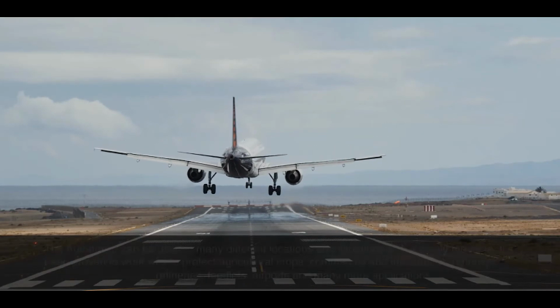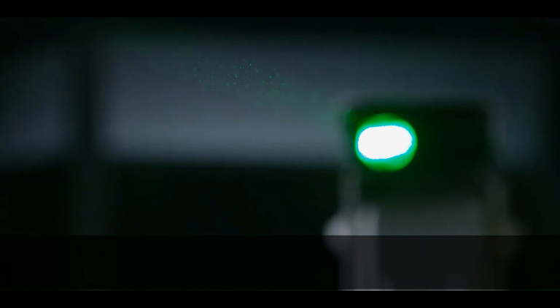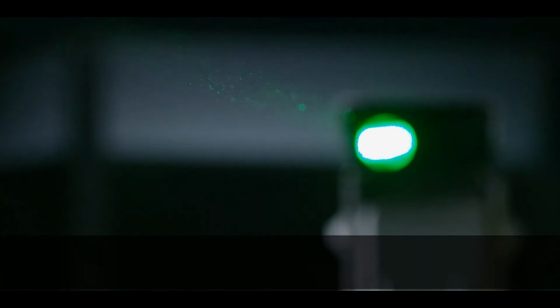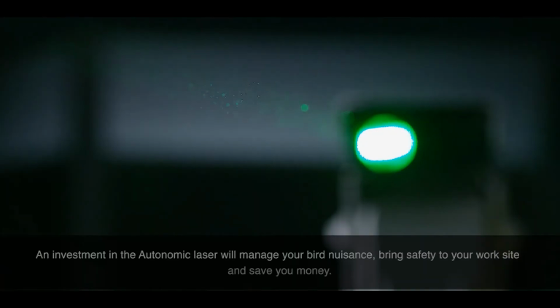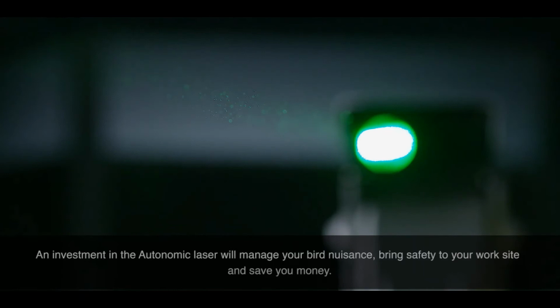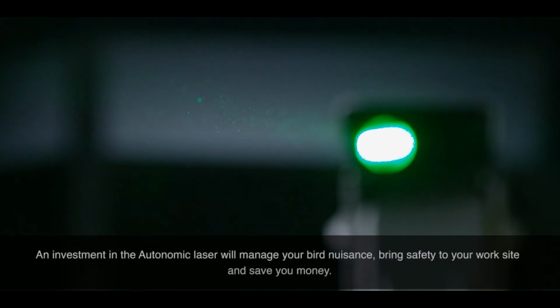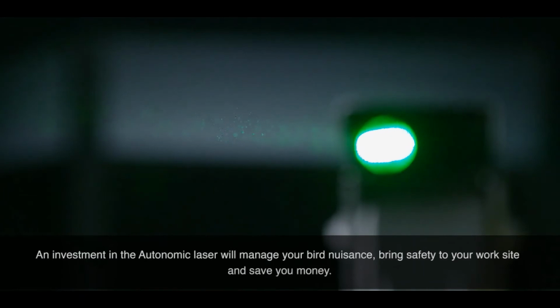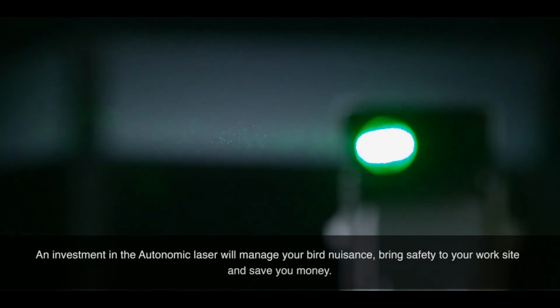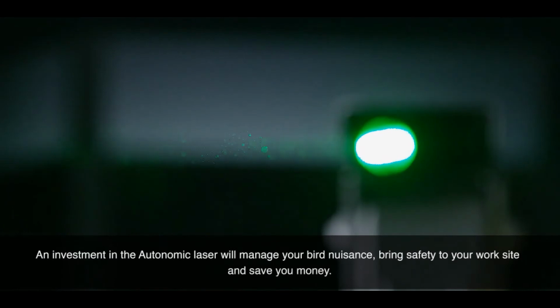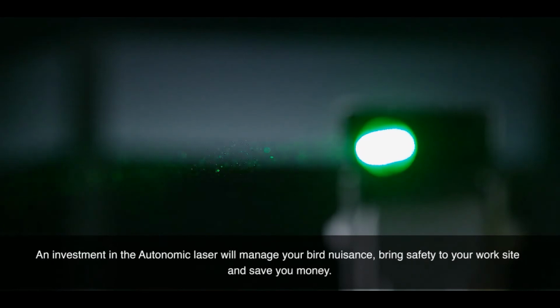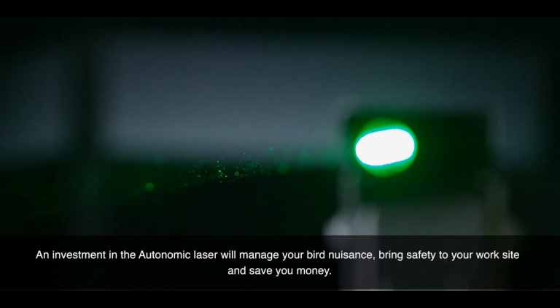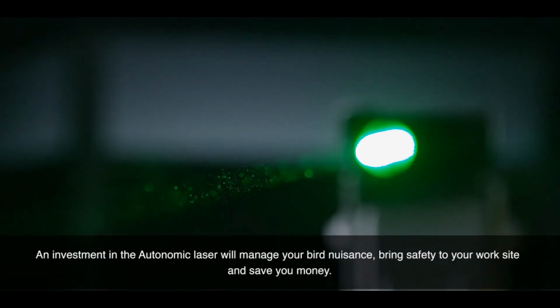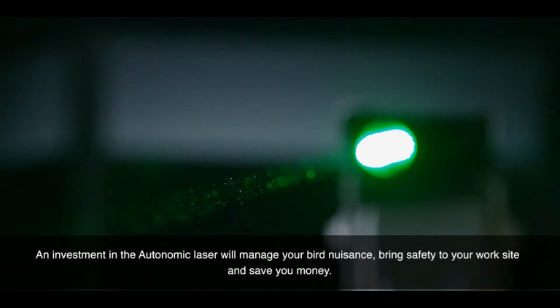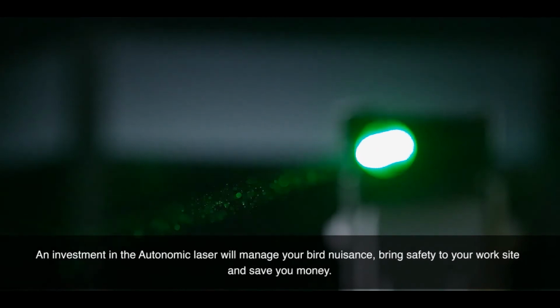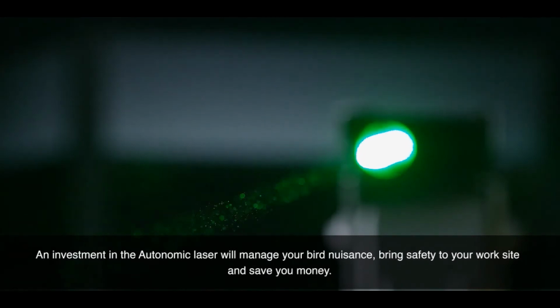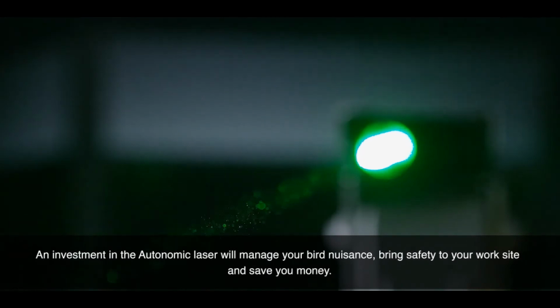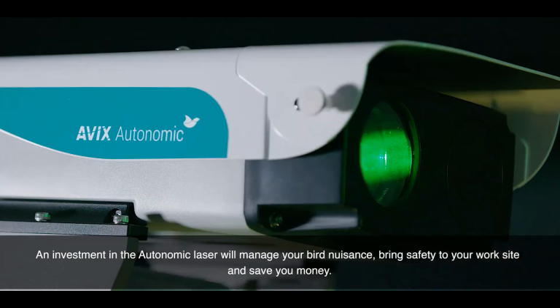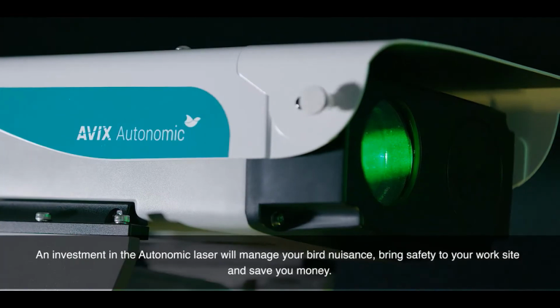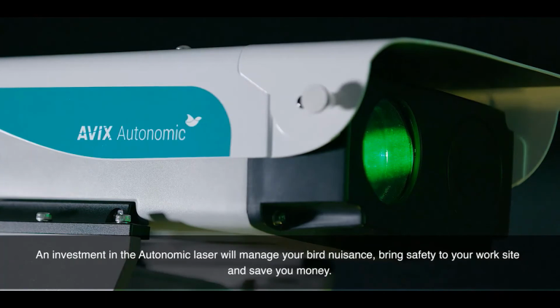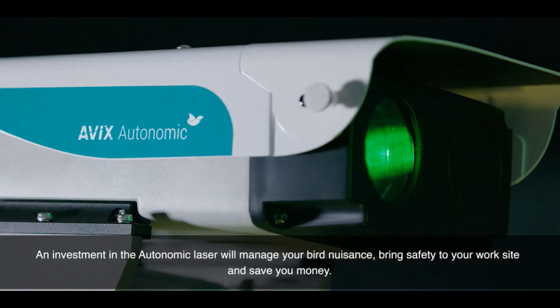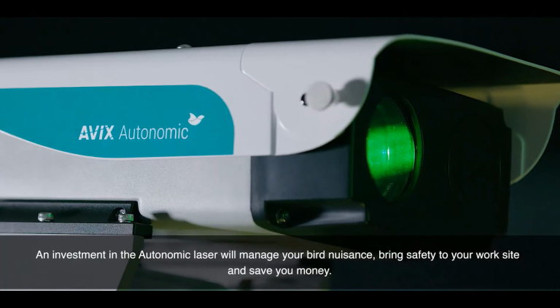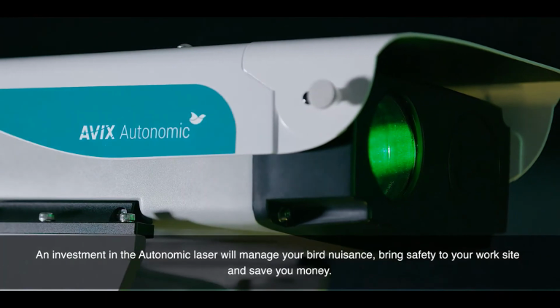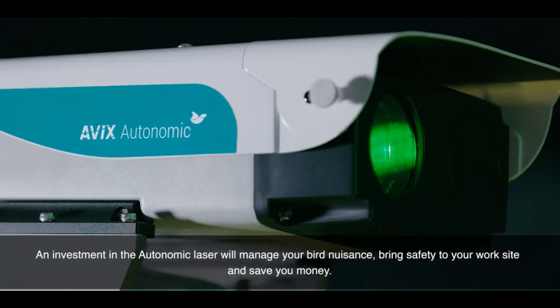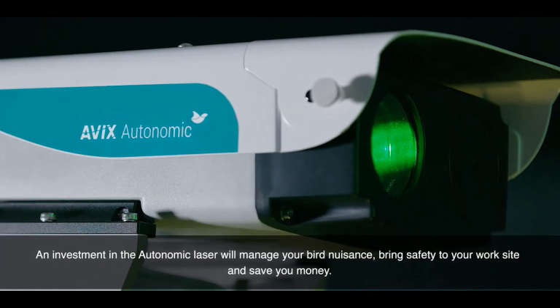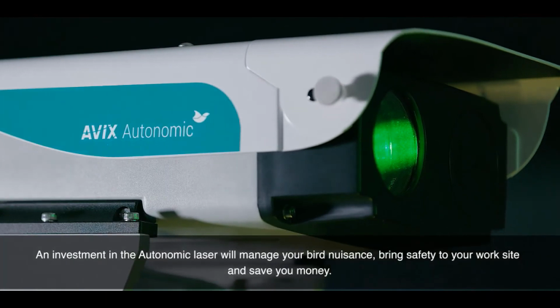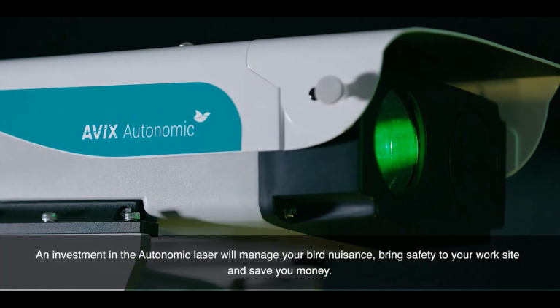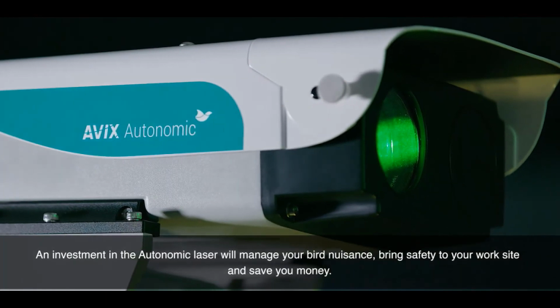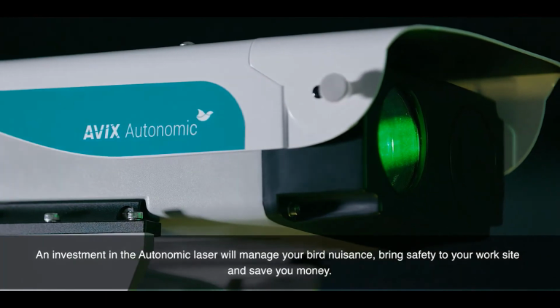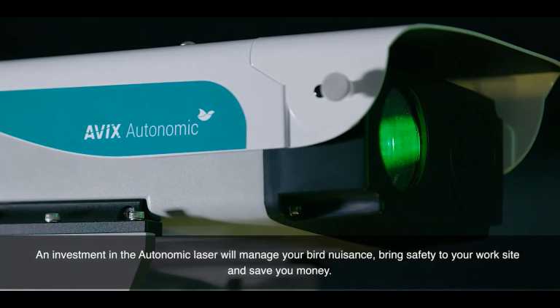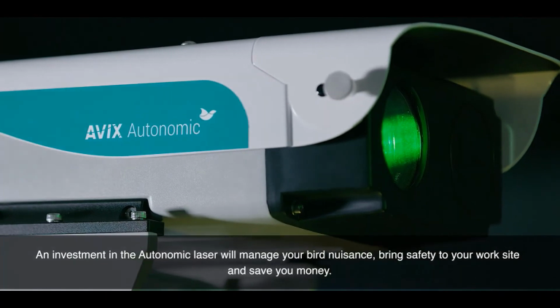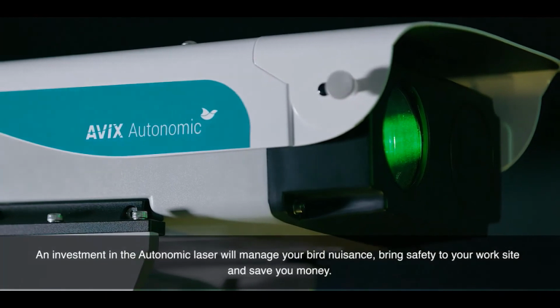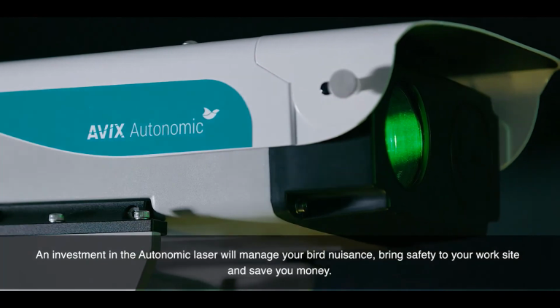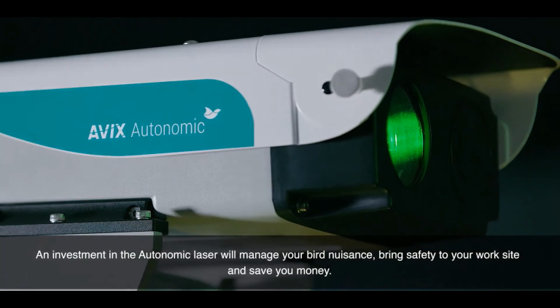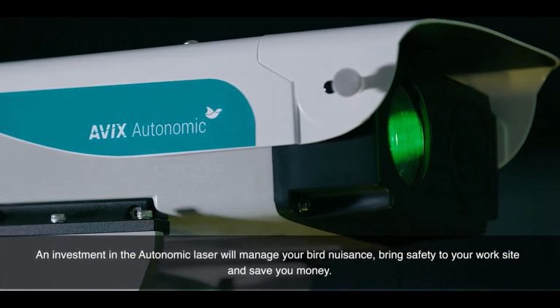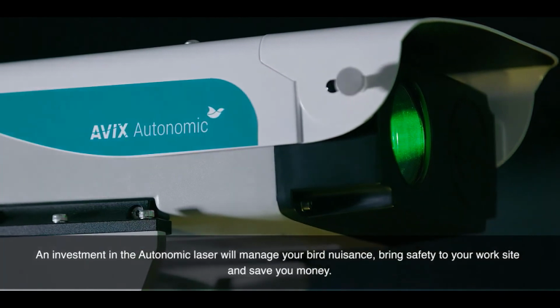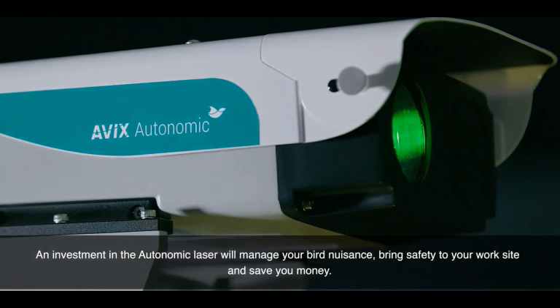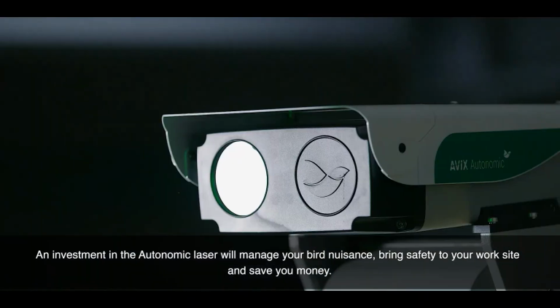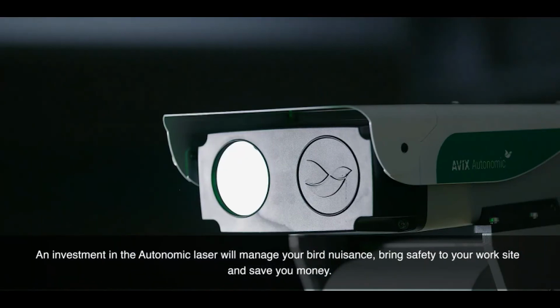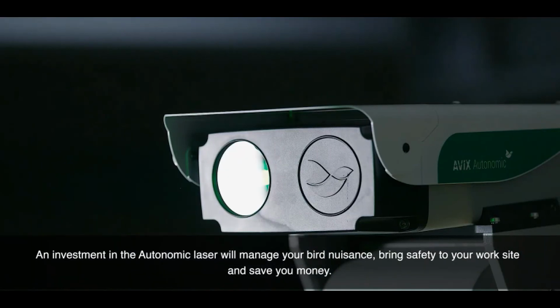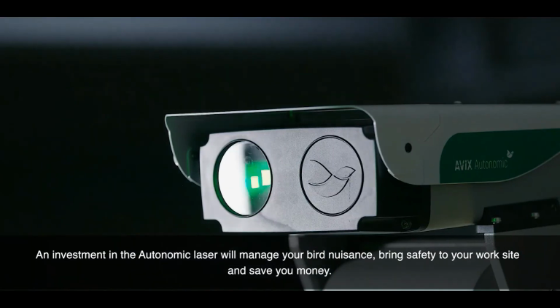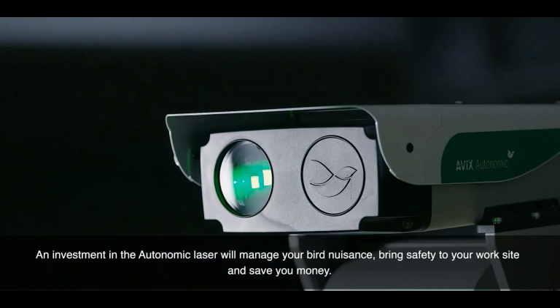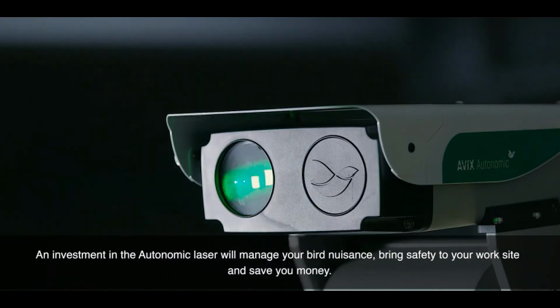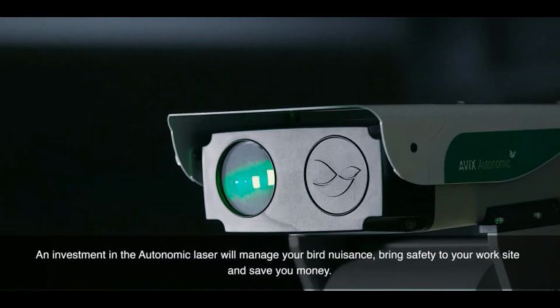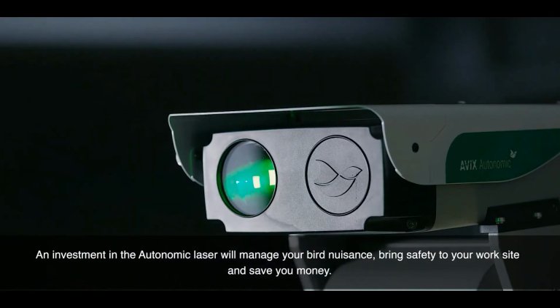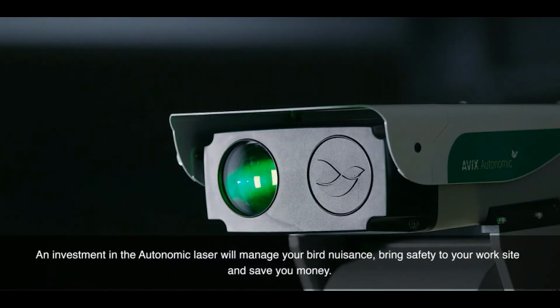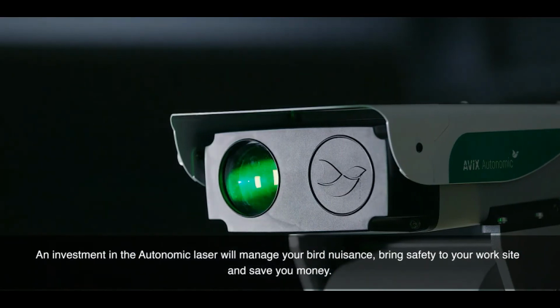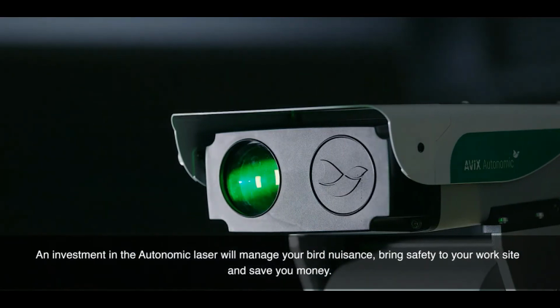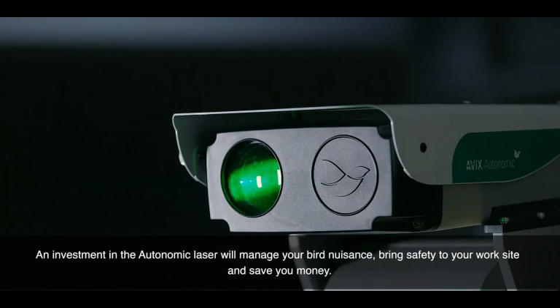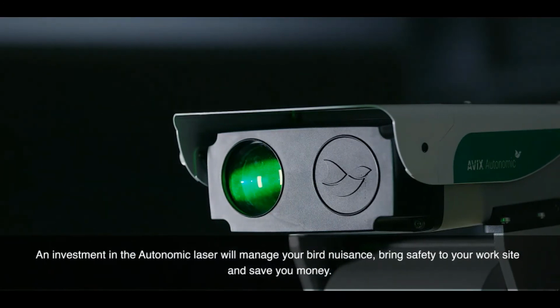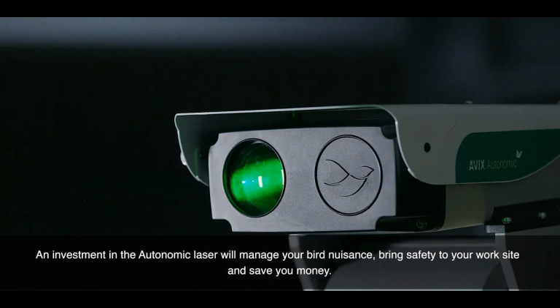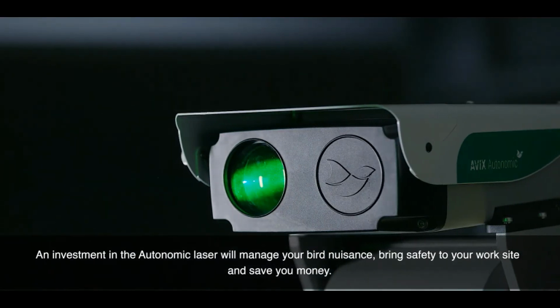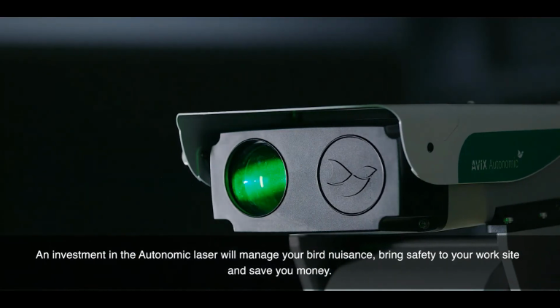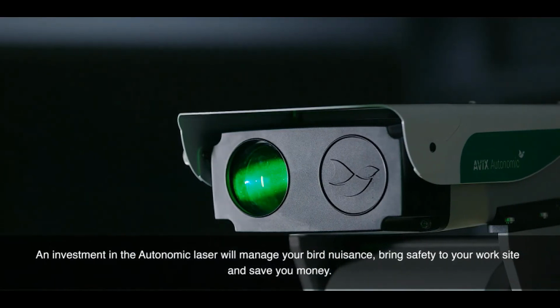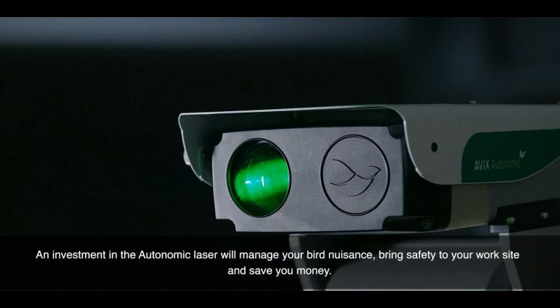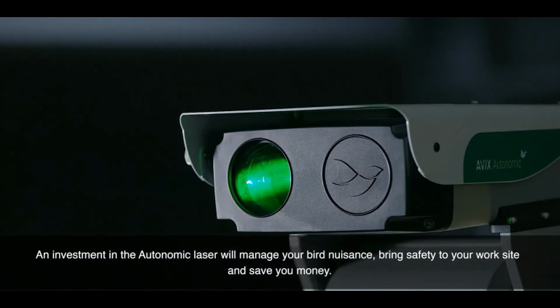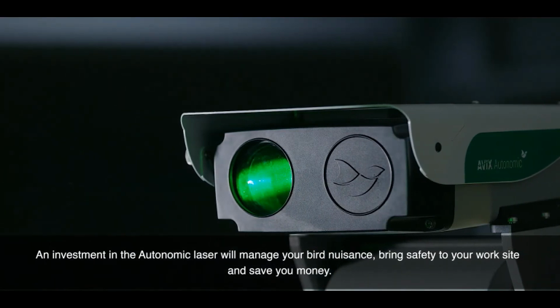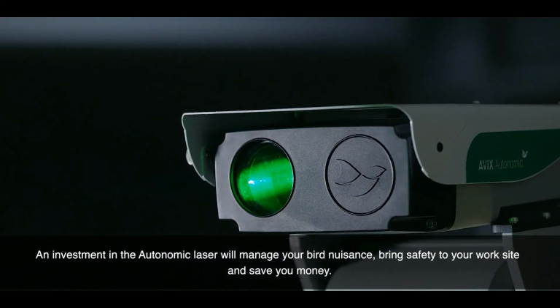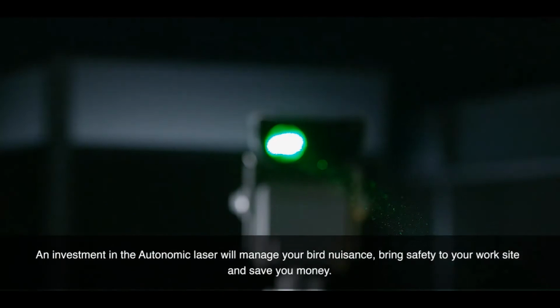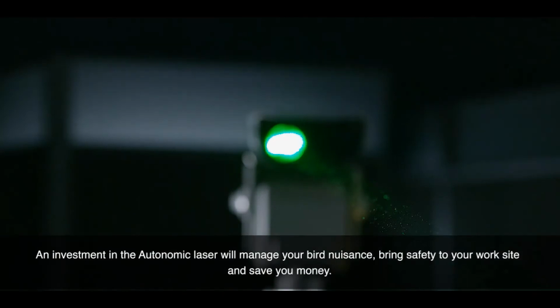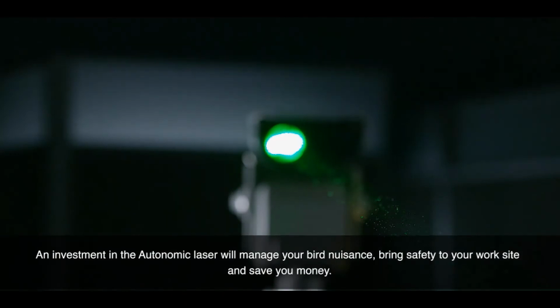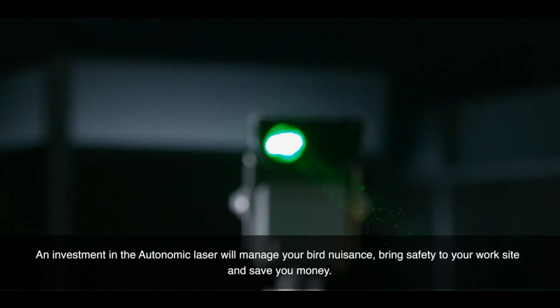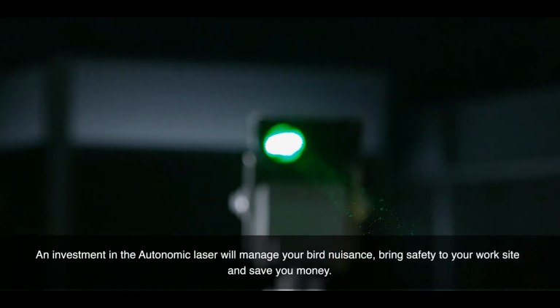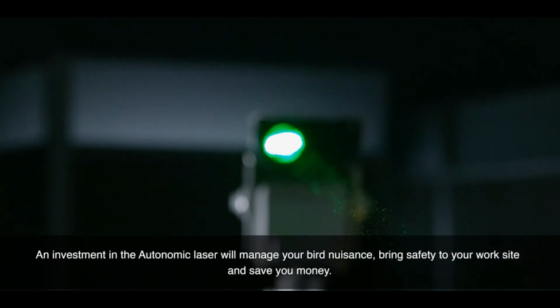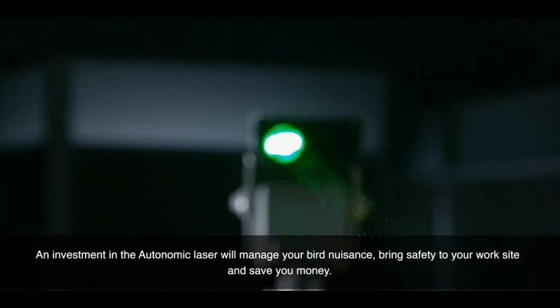An investment in the Autonomic laser will manage your bird nuisance, bring safety to your worksite, and save you money.